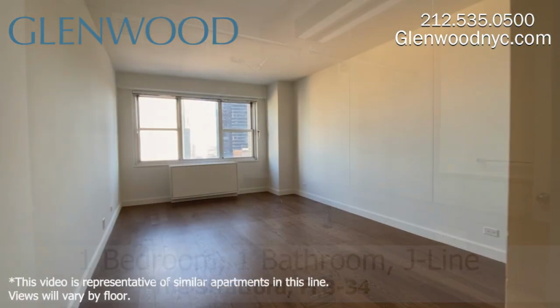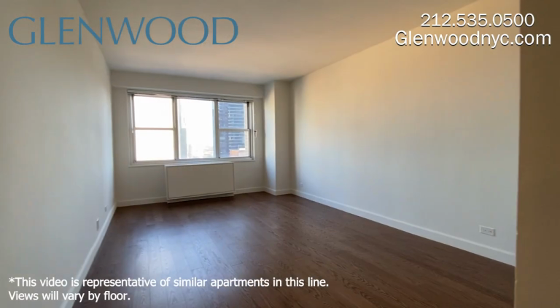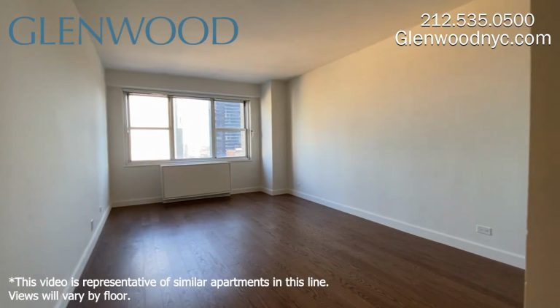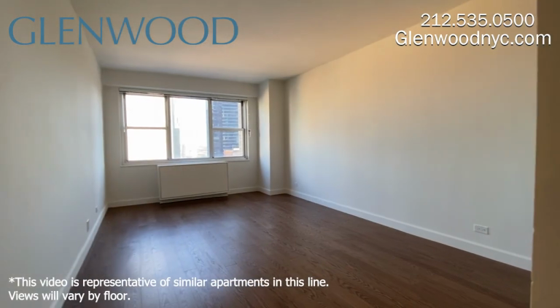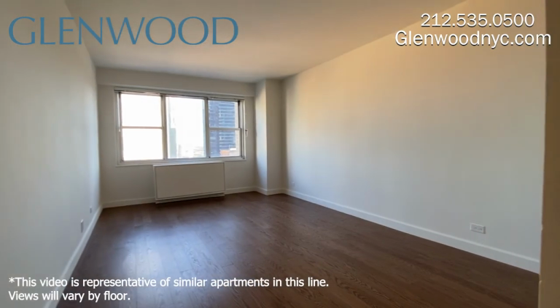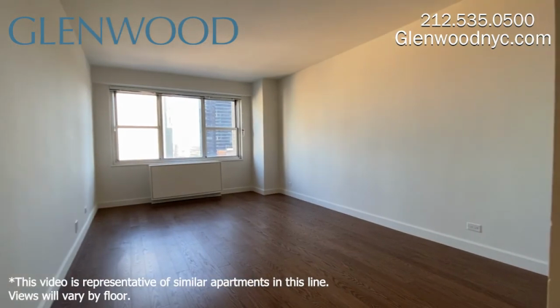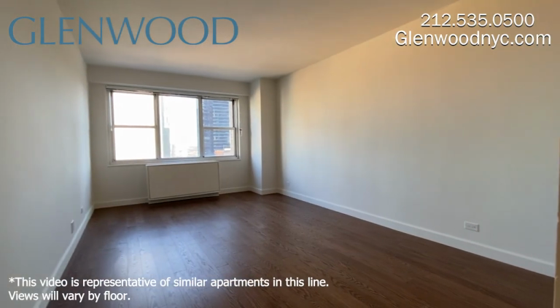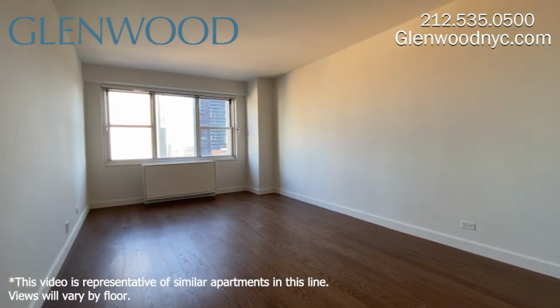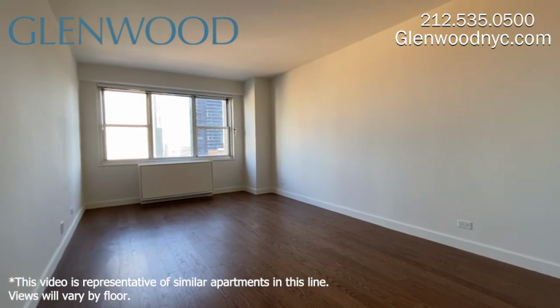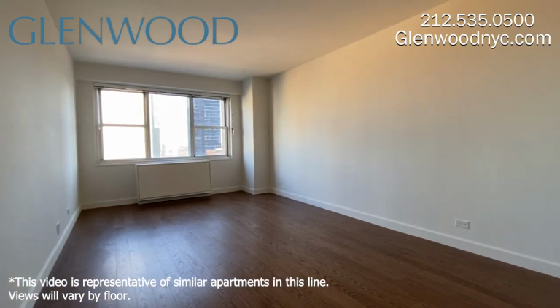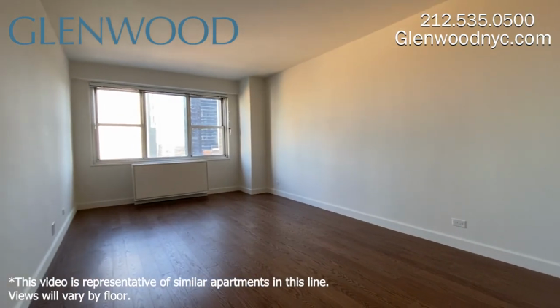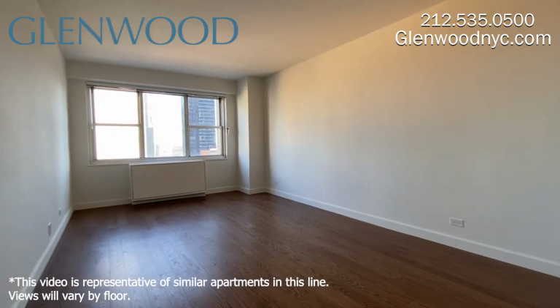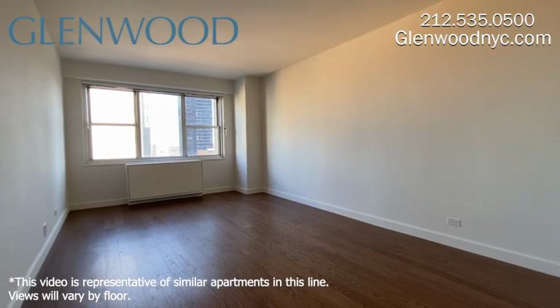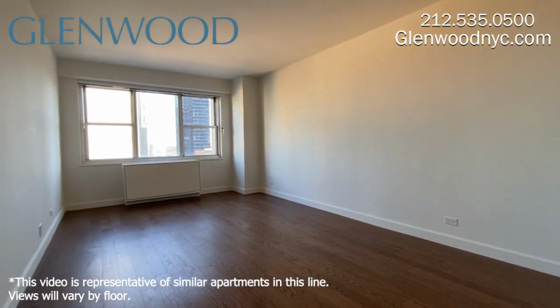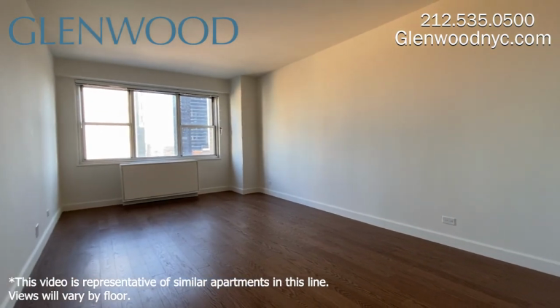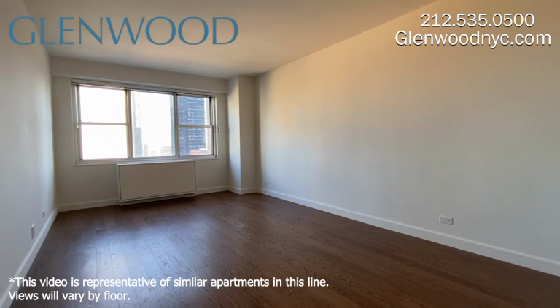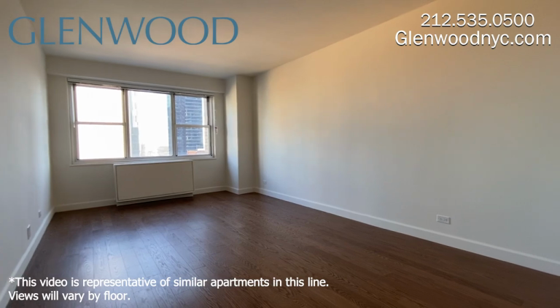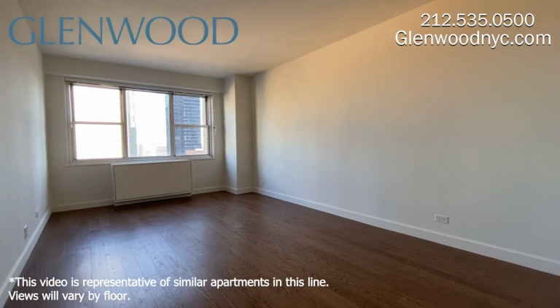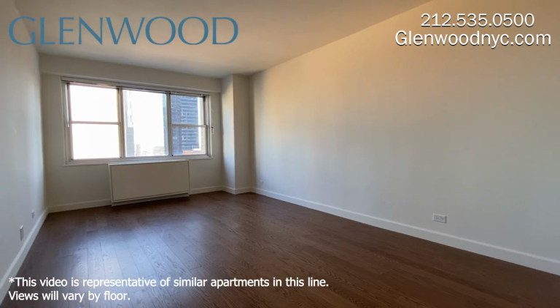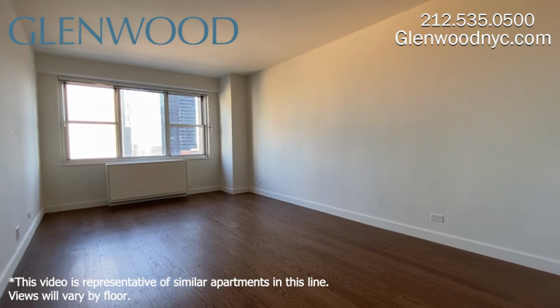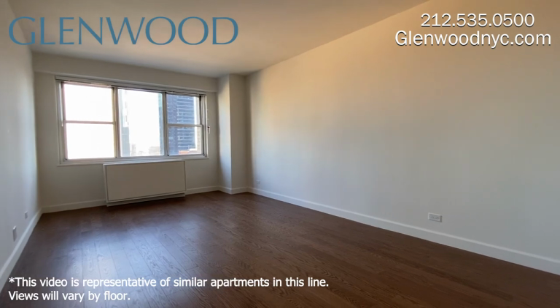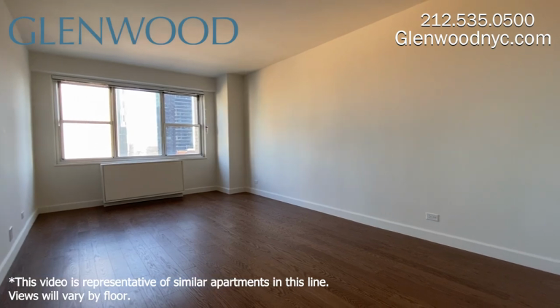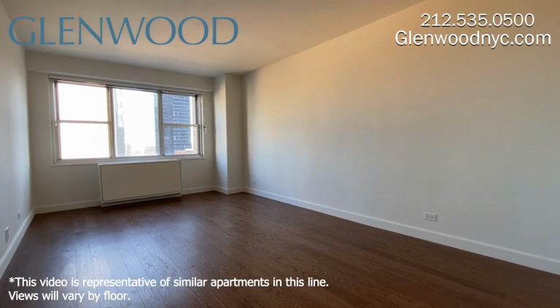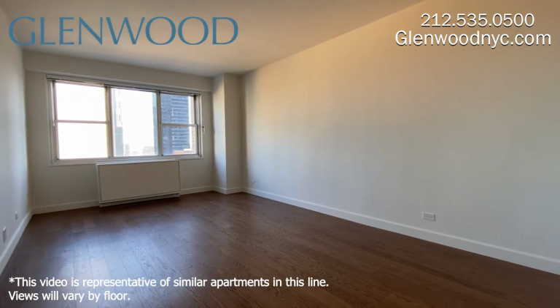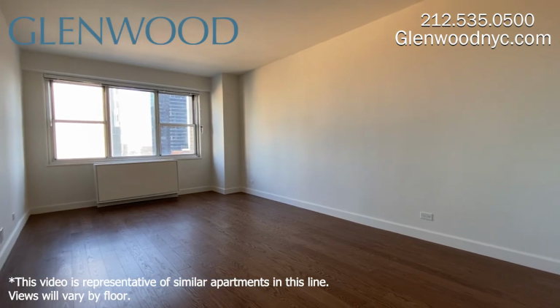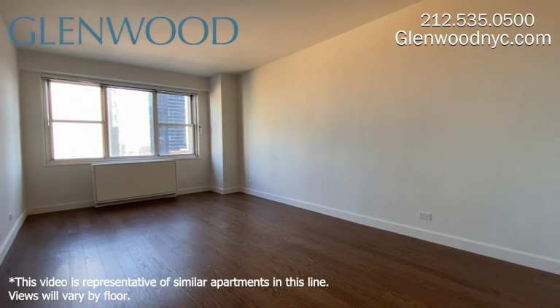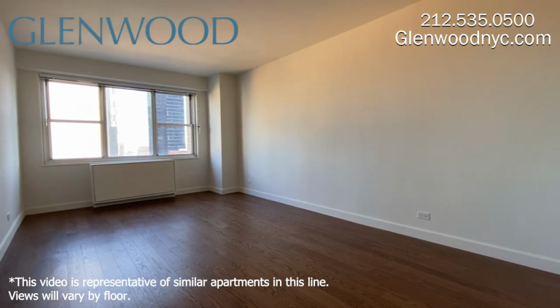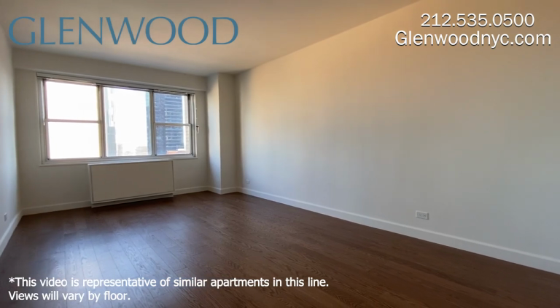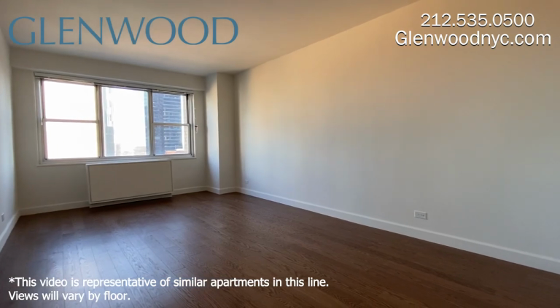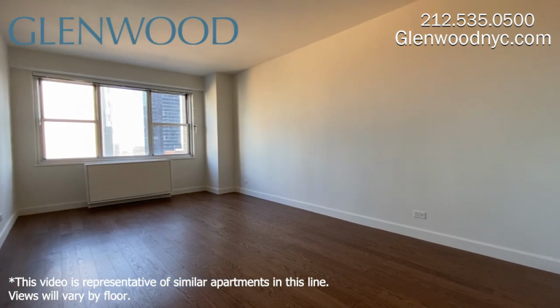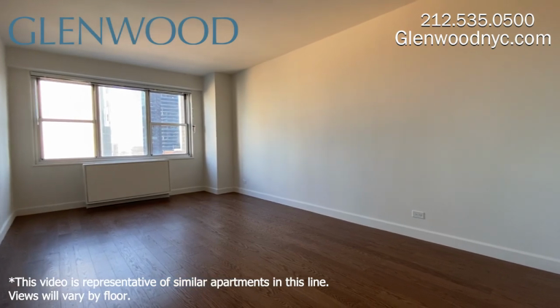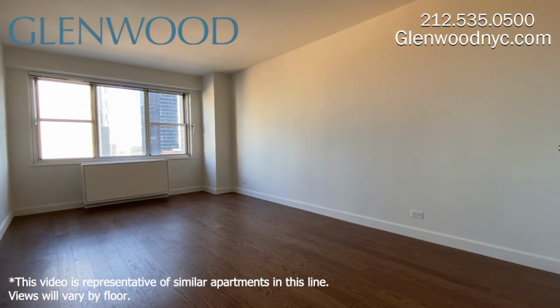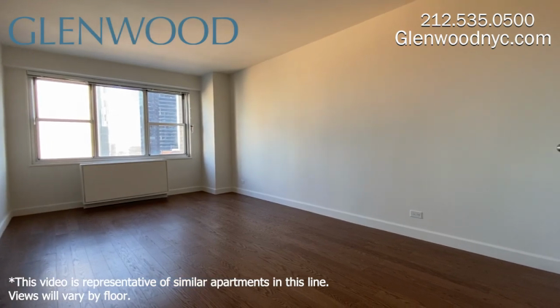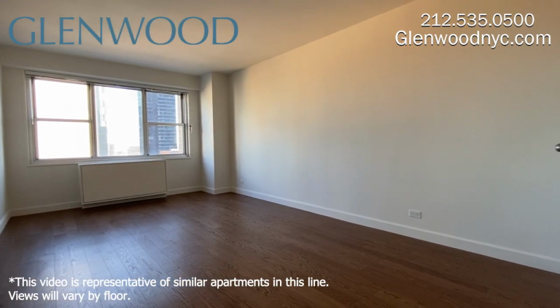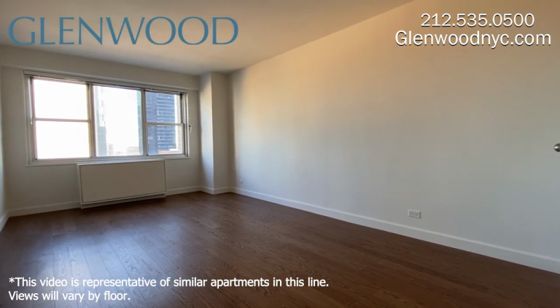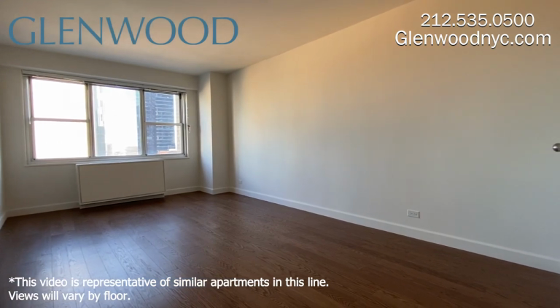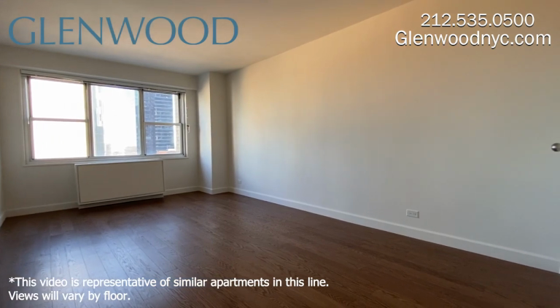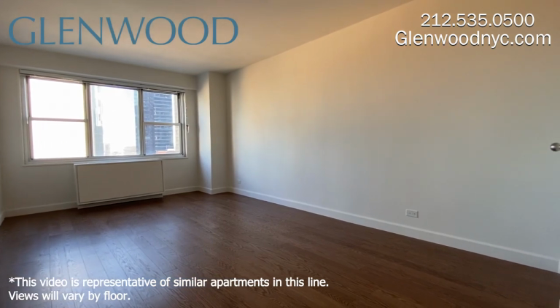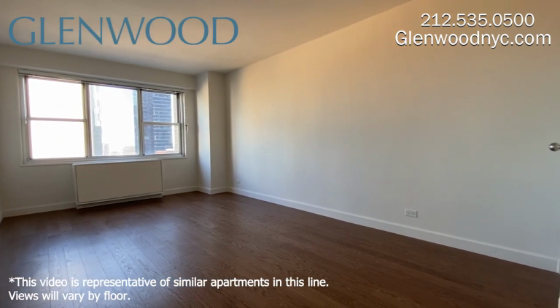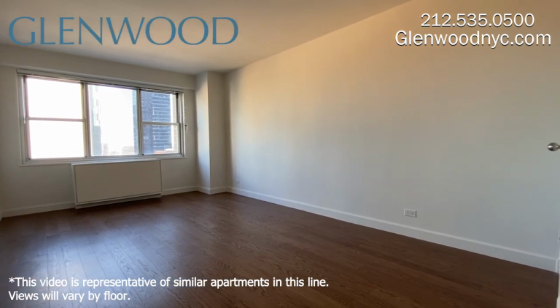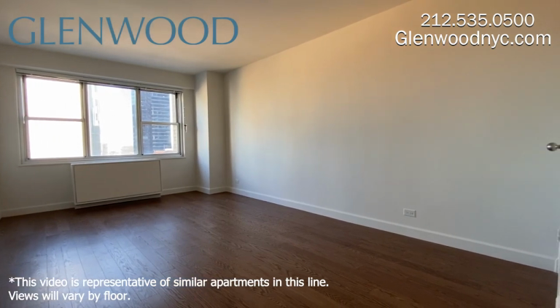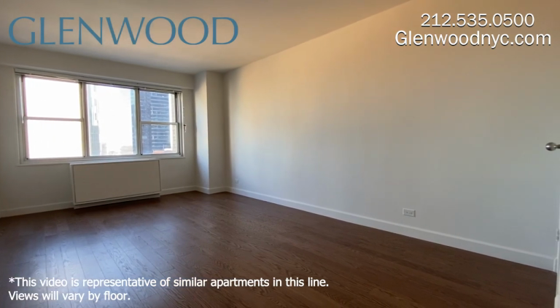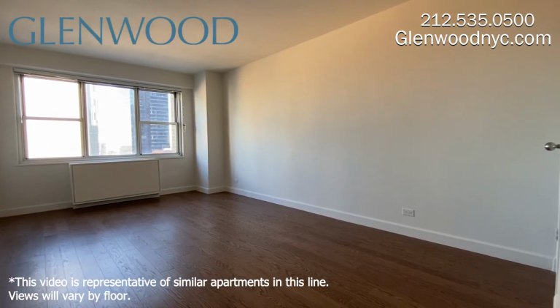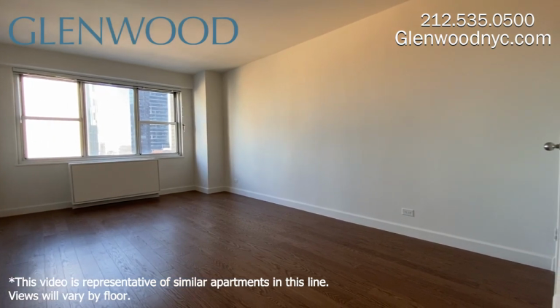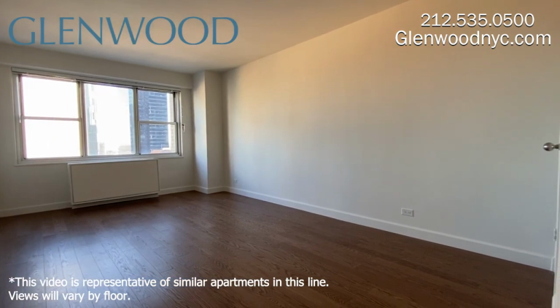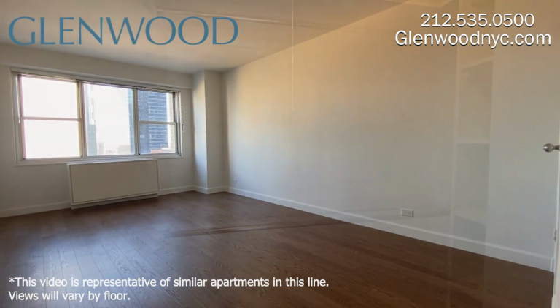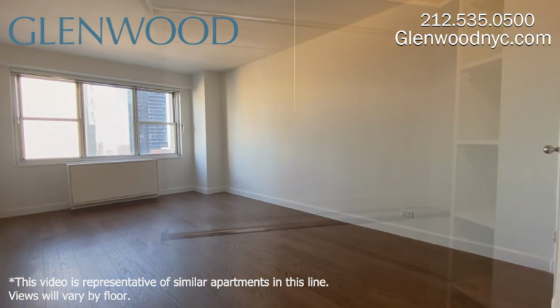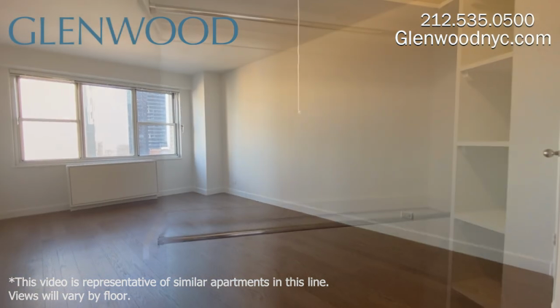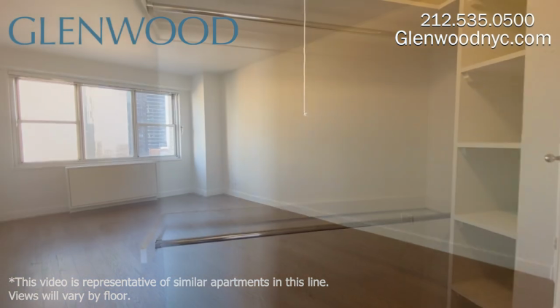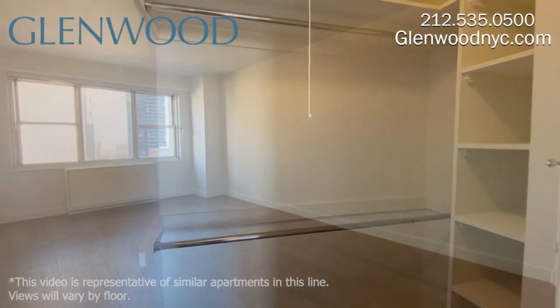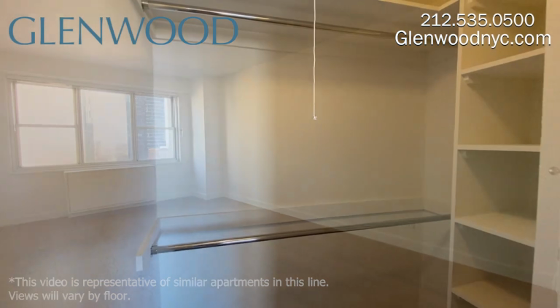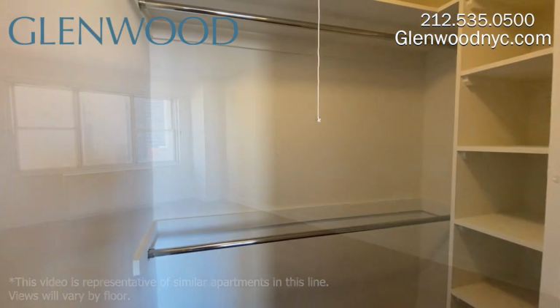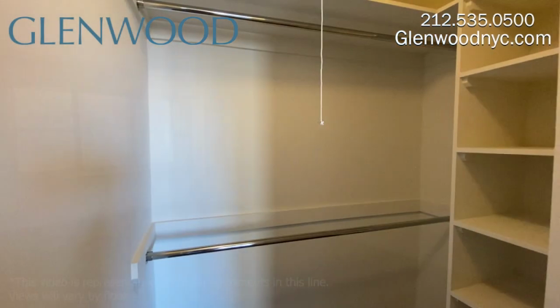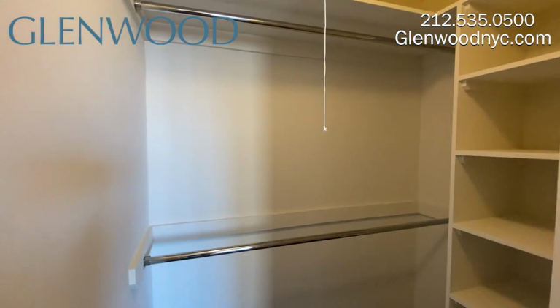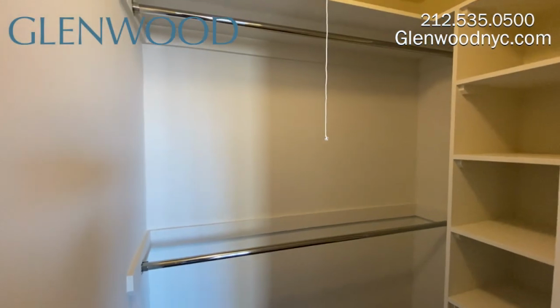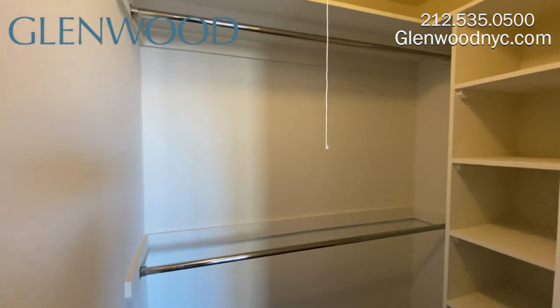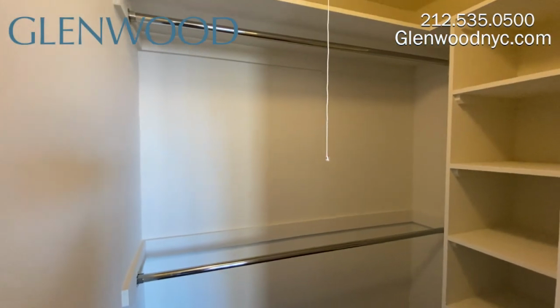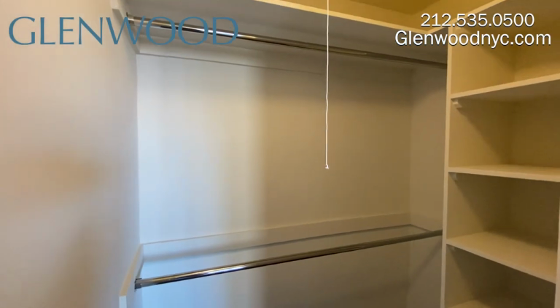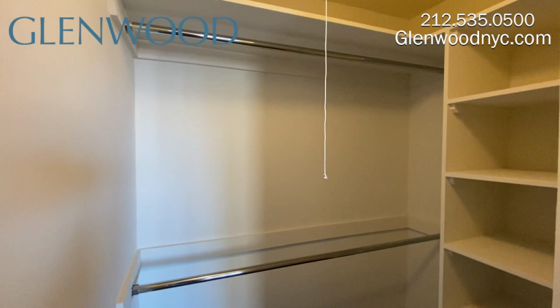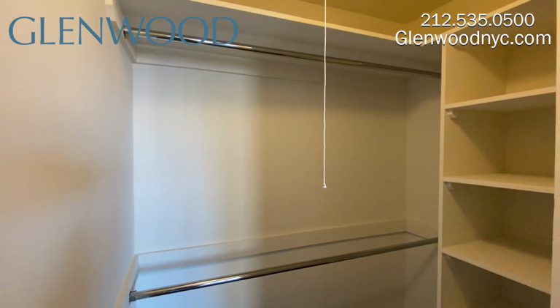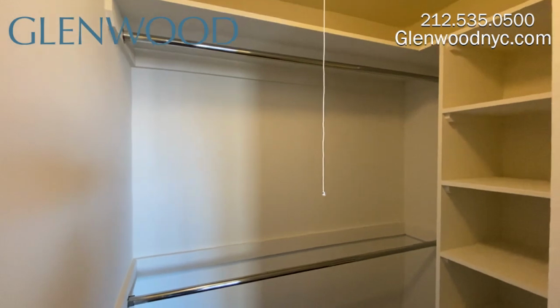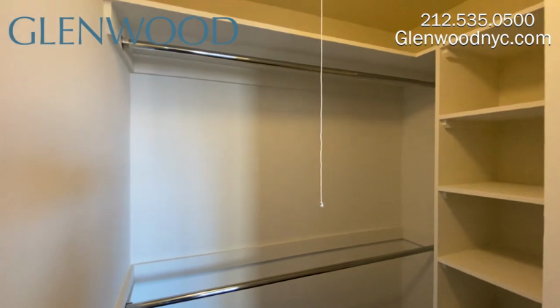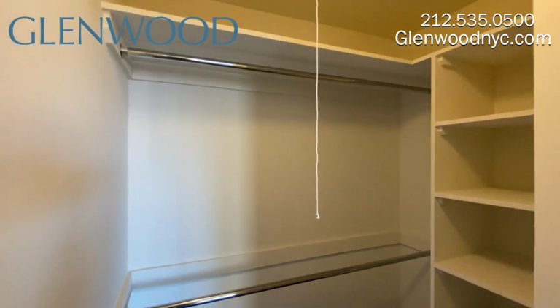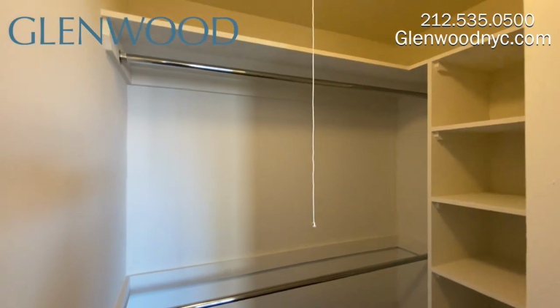This 18-foot bedroom can fit a full-size bed. This room has a large window and a great walk-in closet.